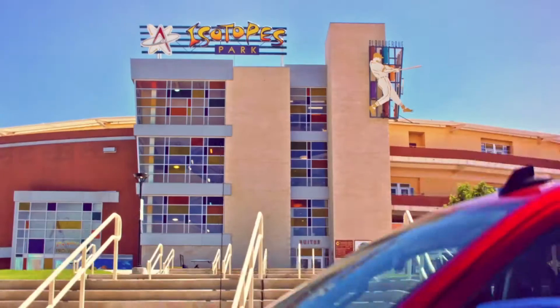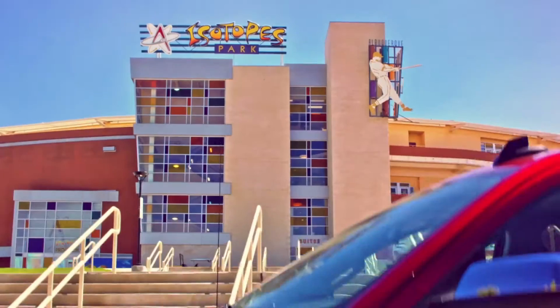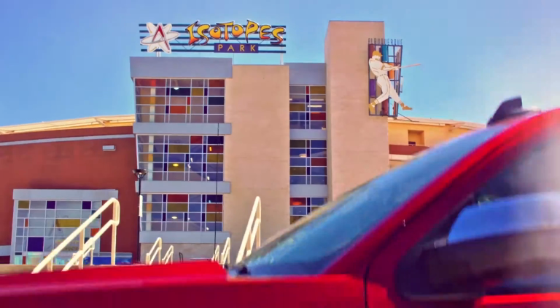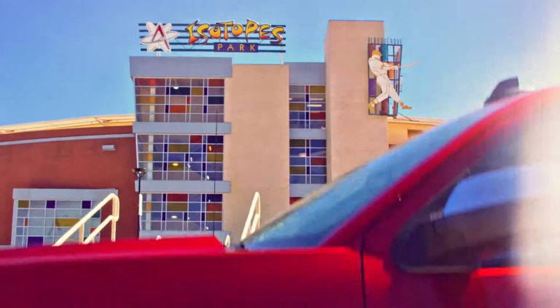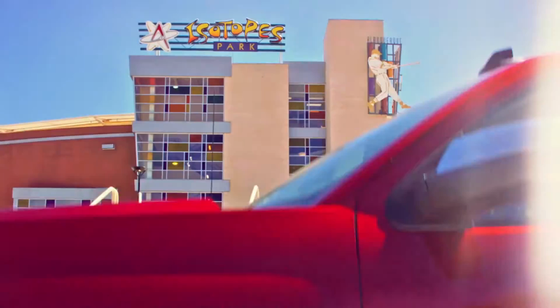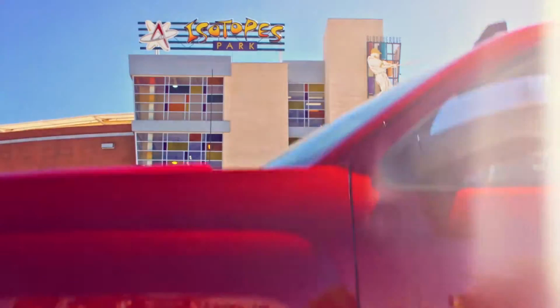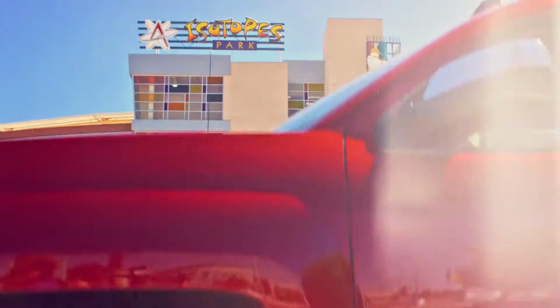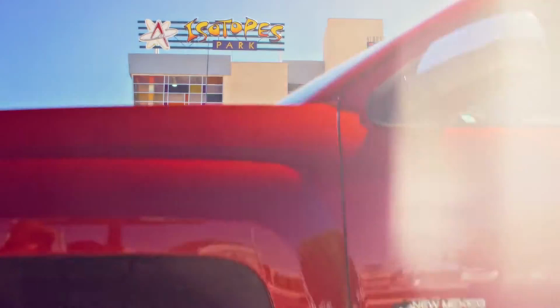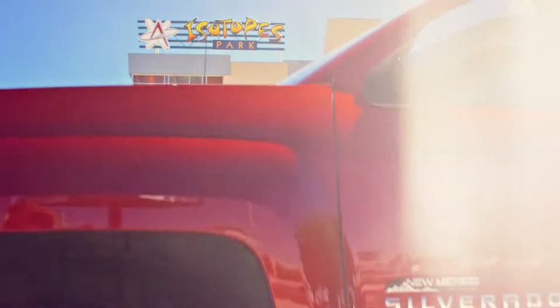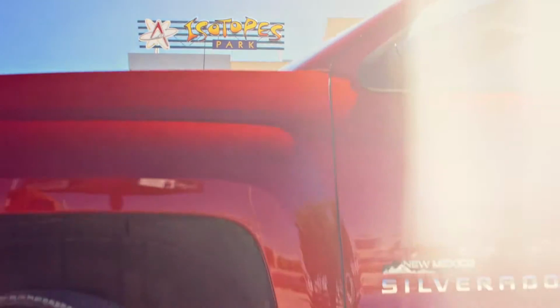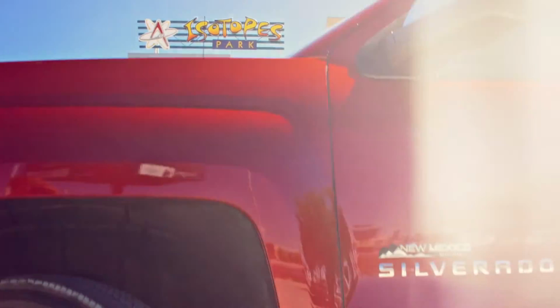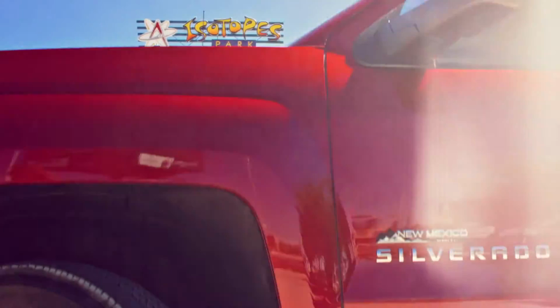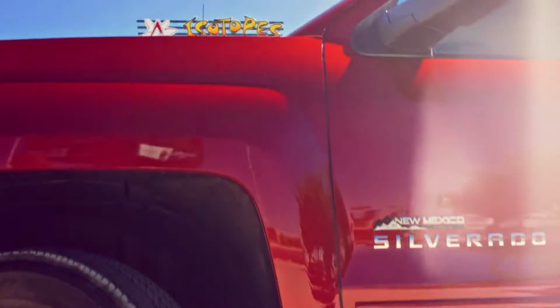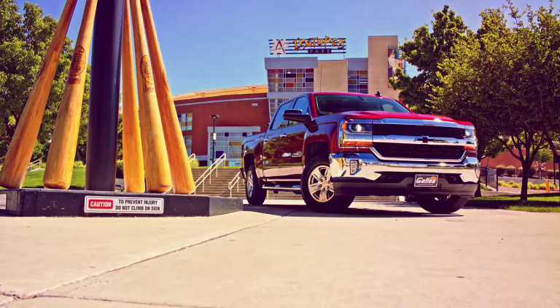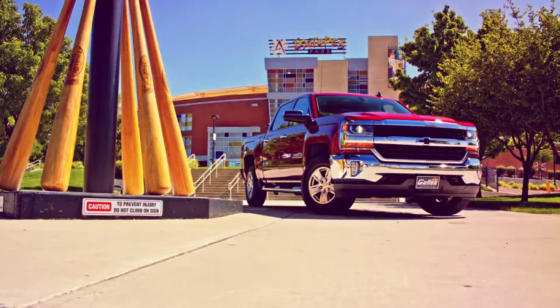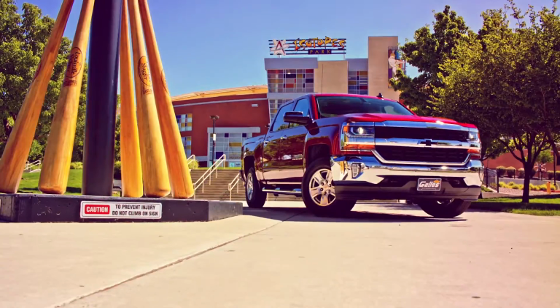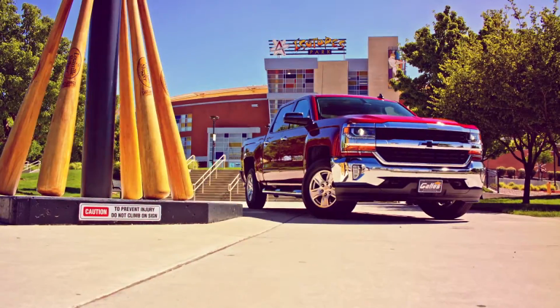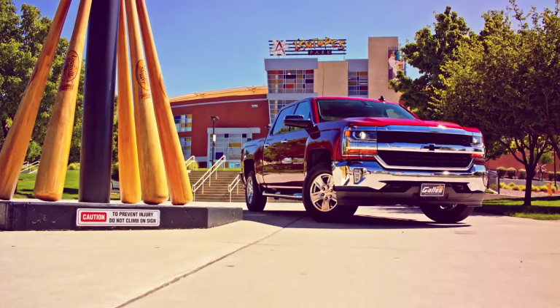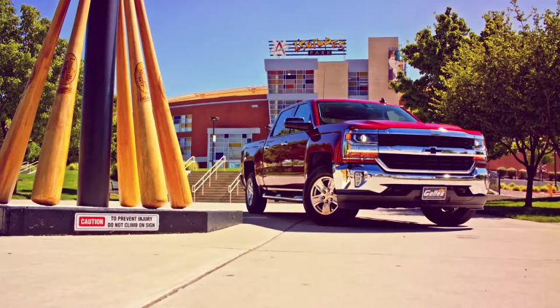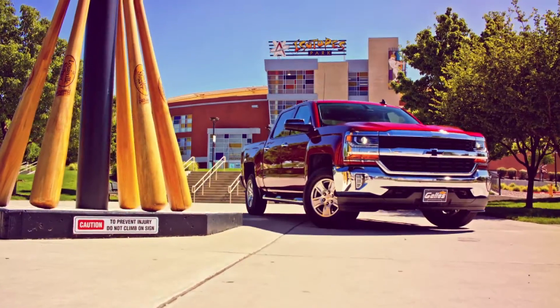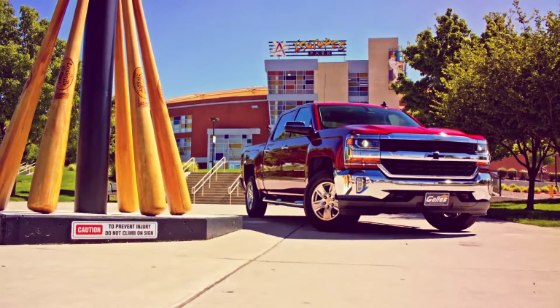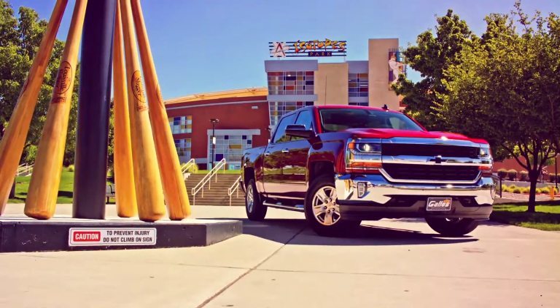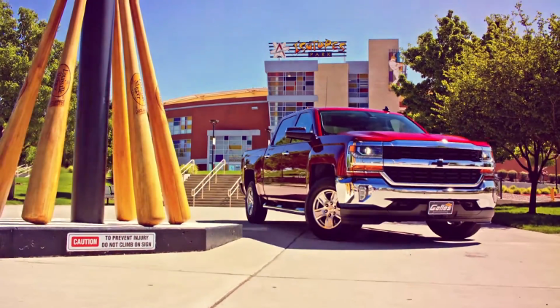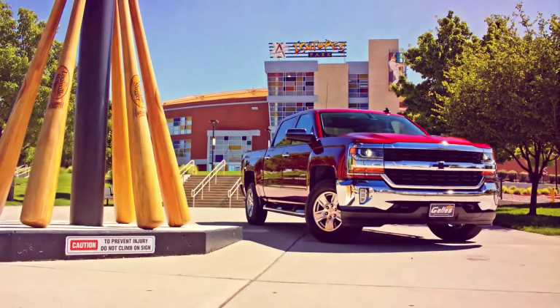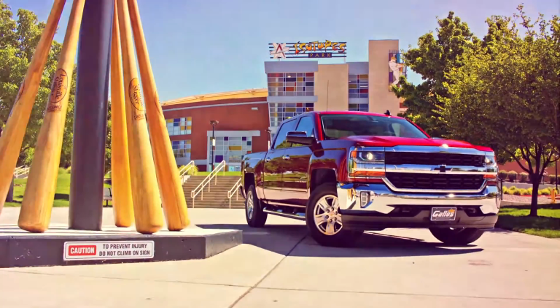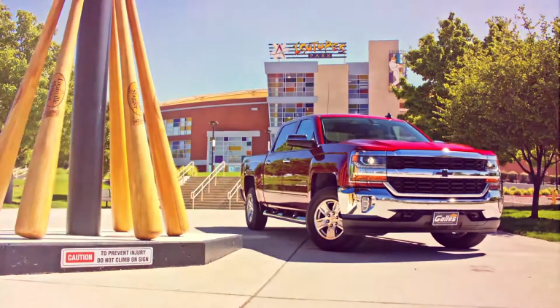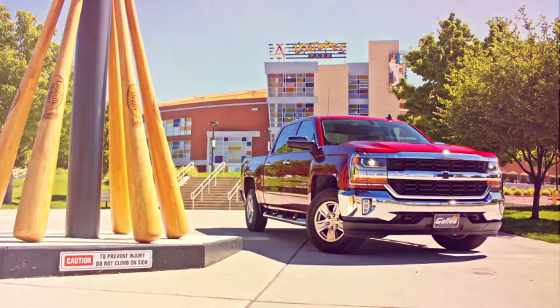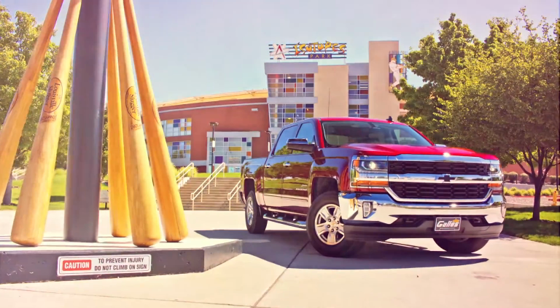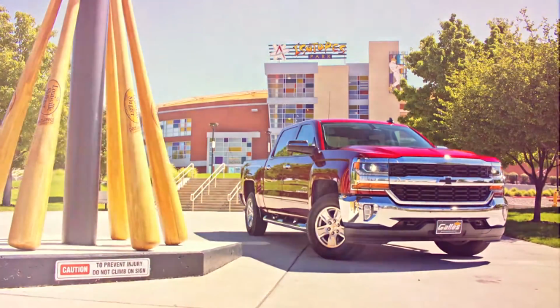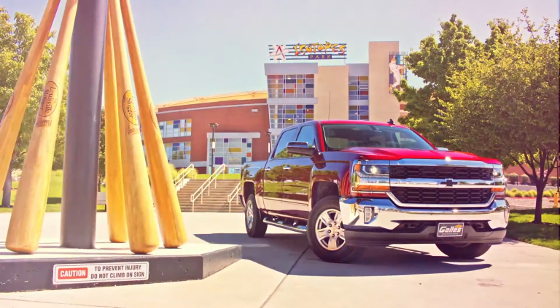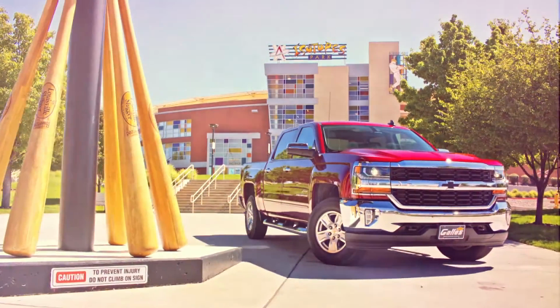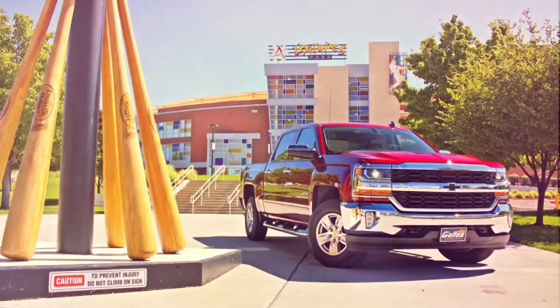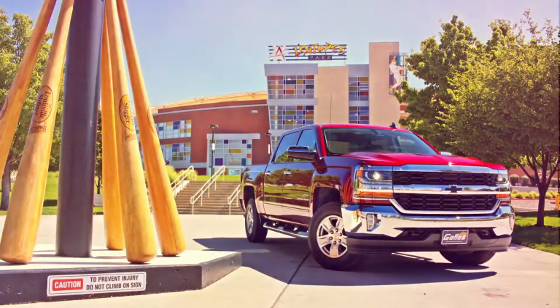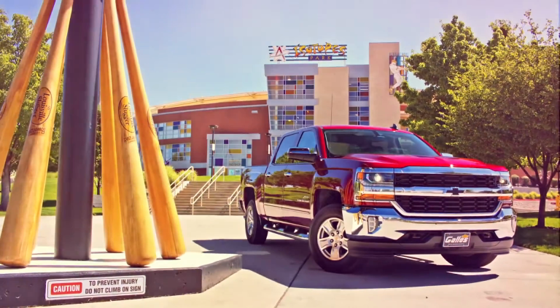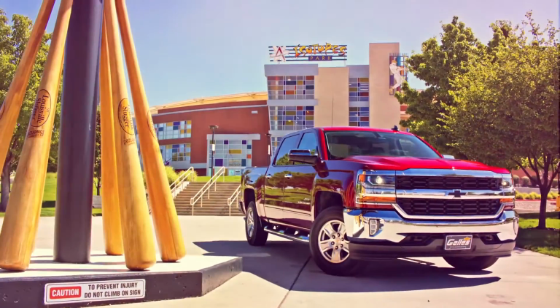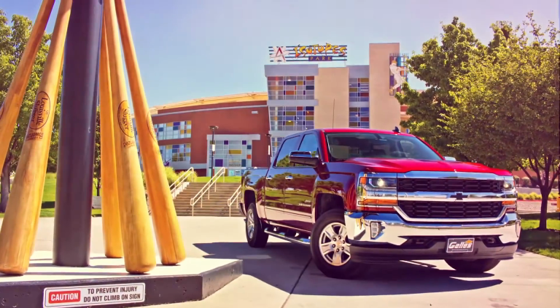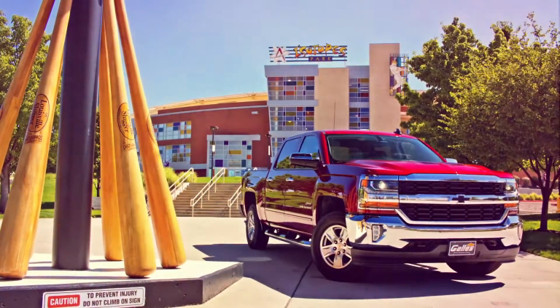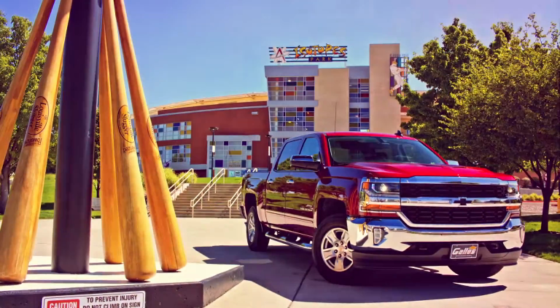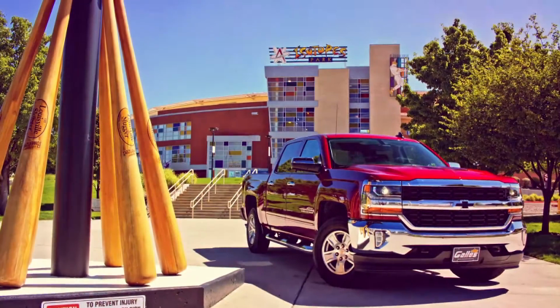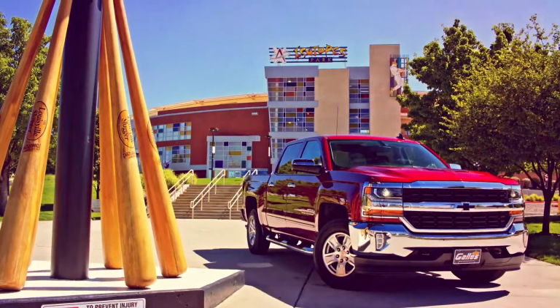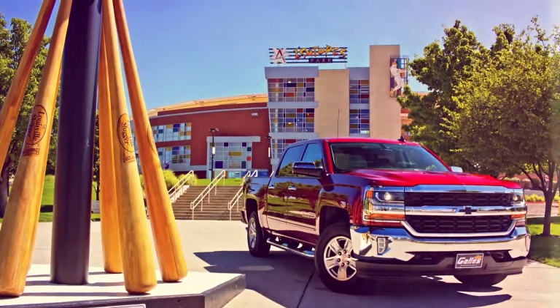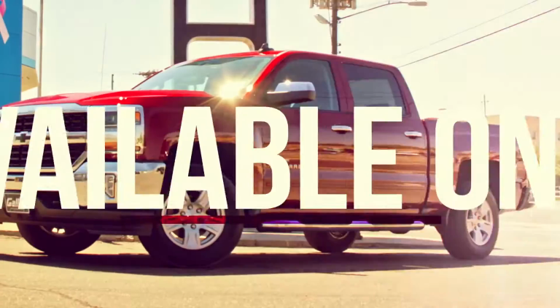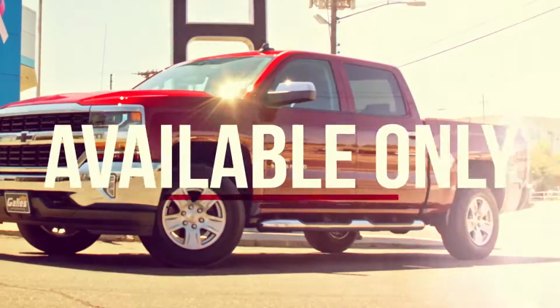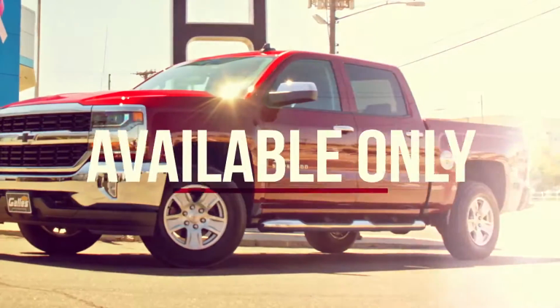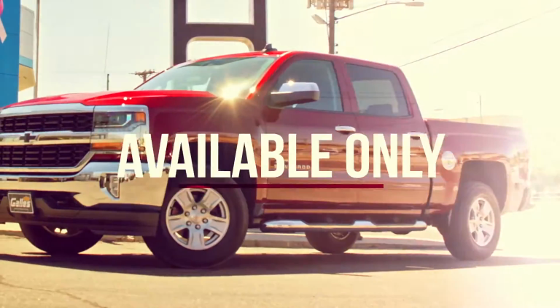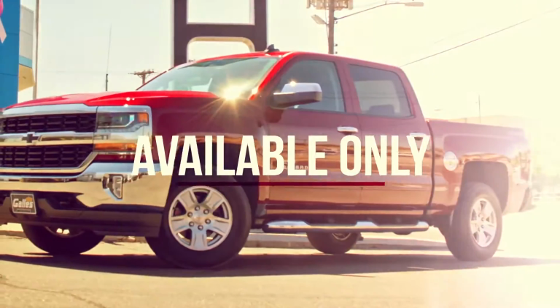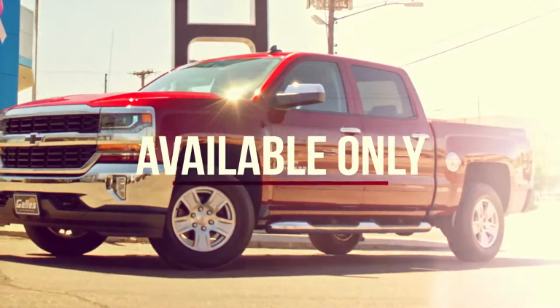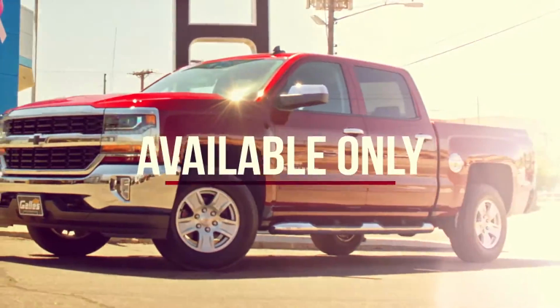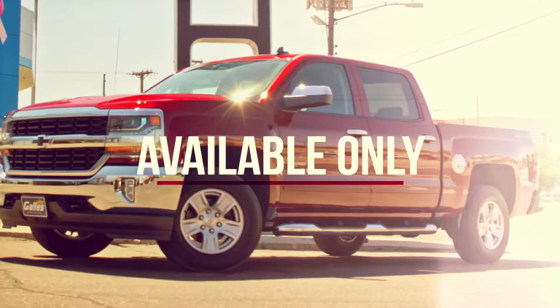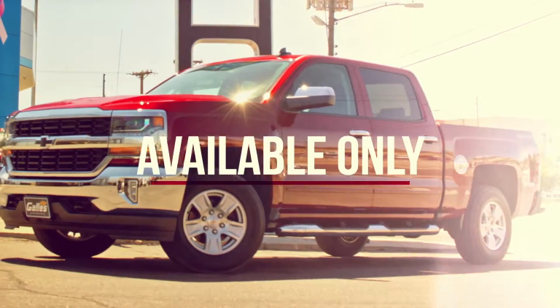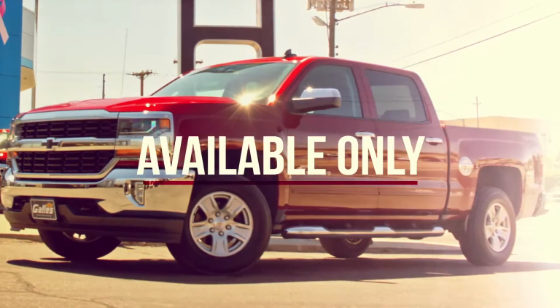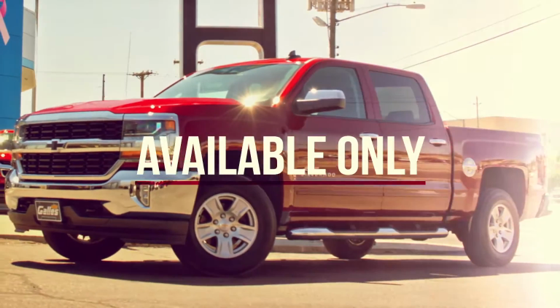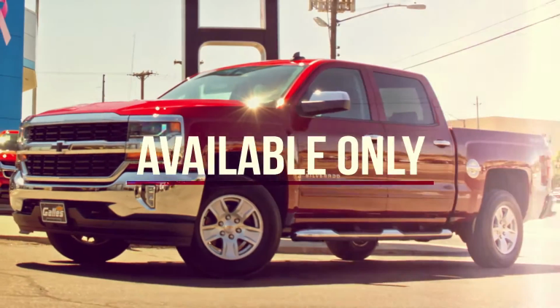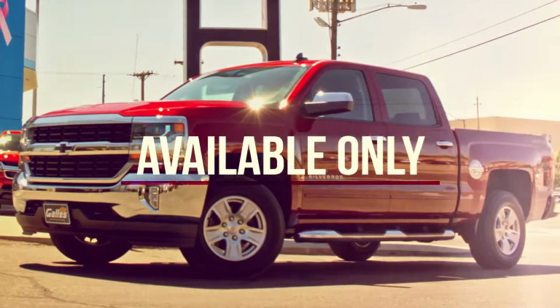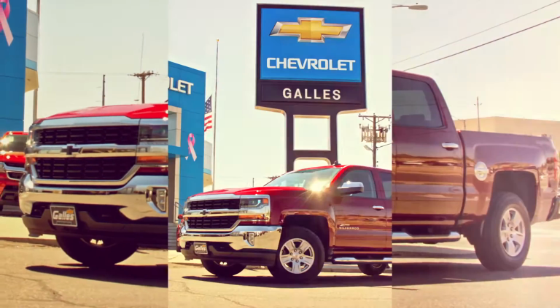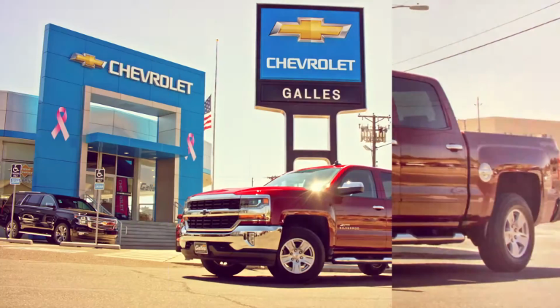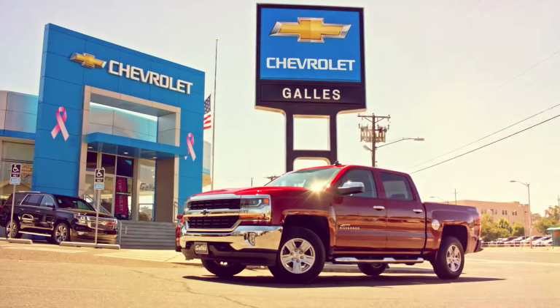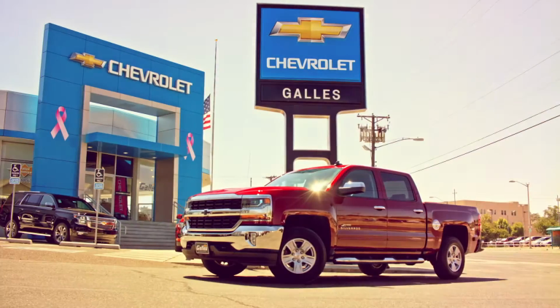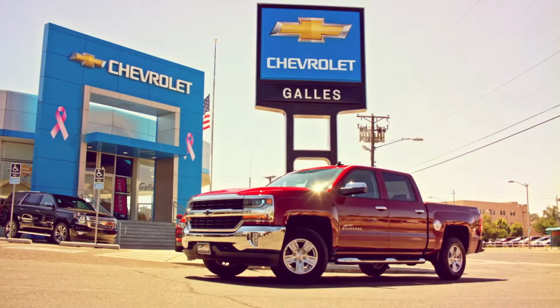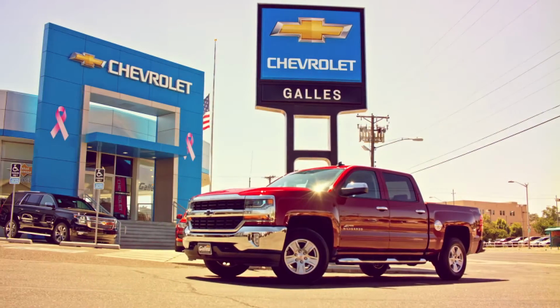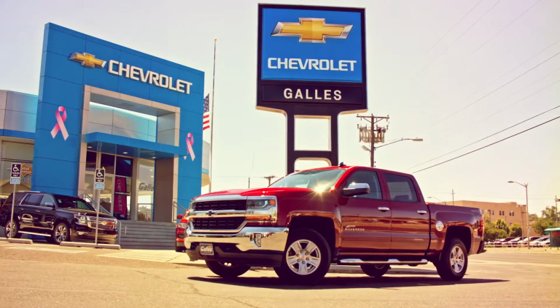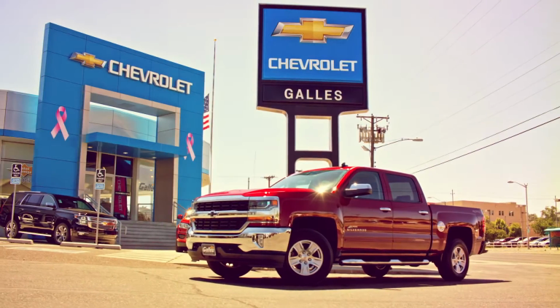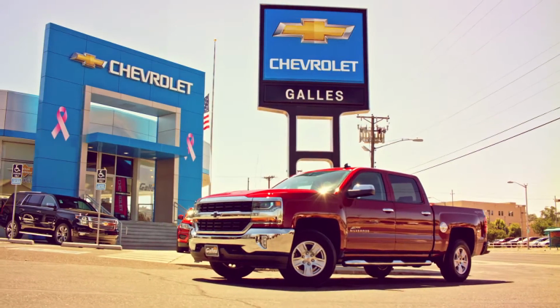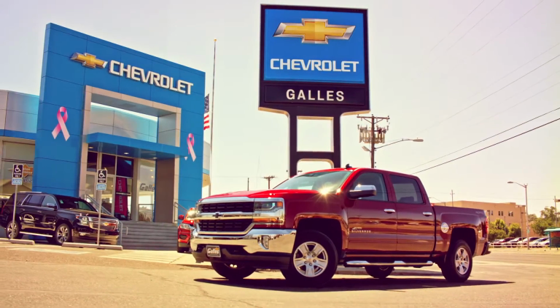Gala Chevrolet has long been a truck buyers destination and now with the introduction of this custom New Mexico edition, we're leading the way once again.